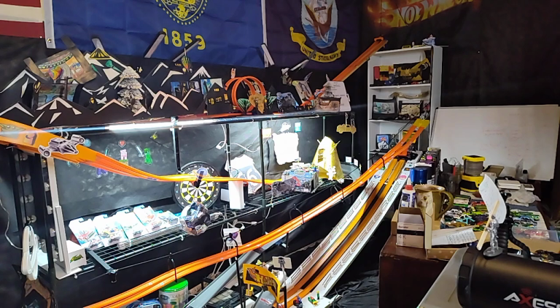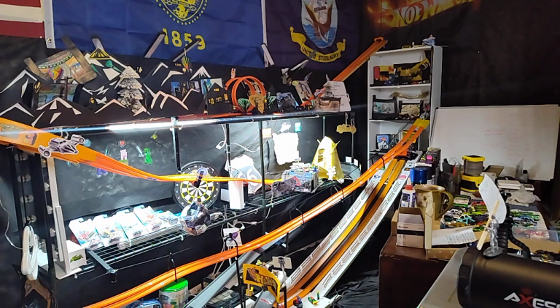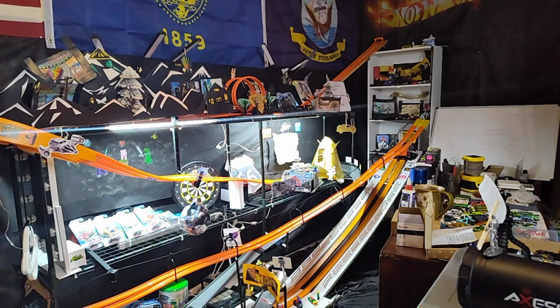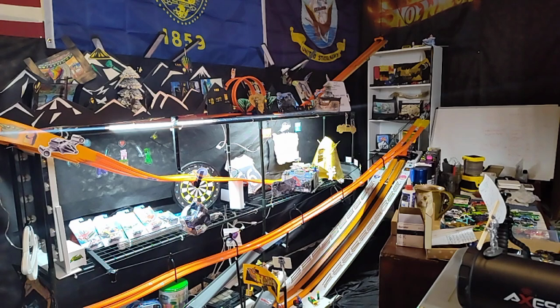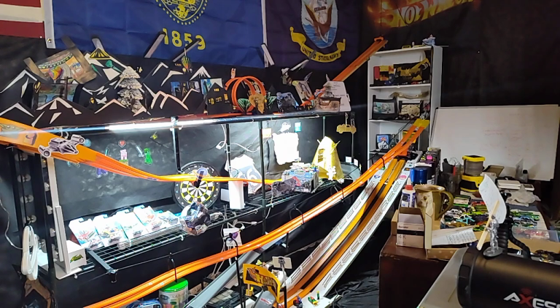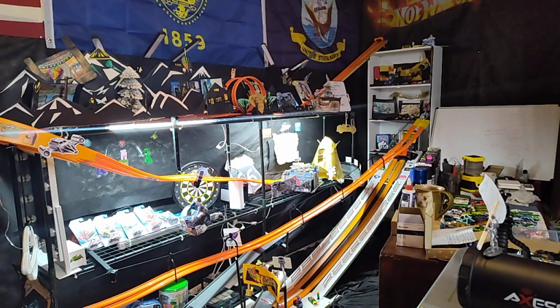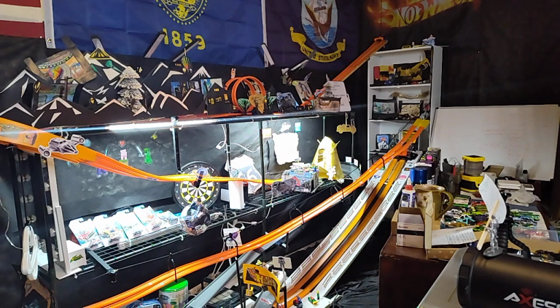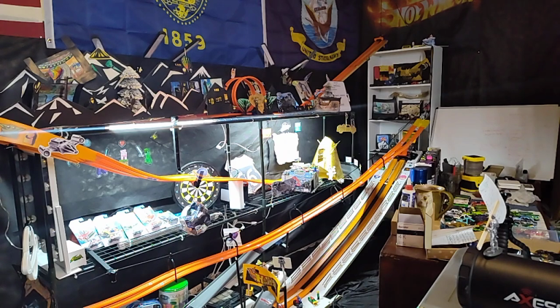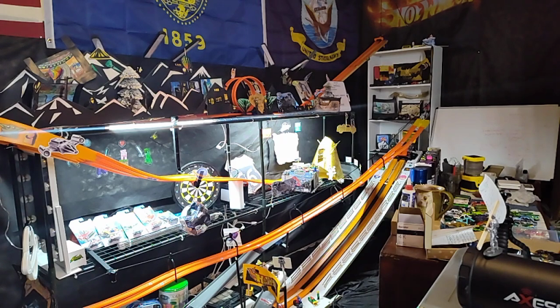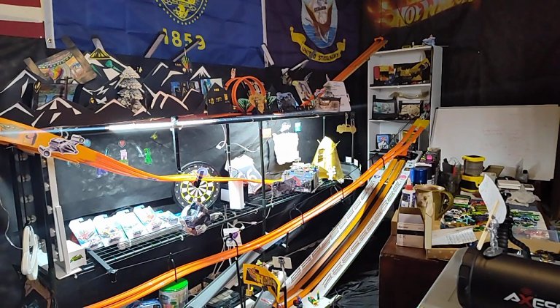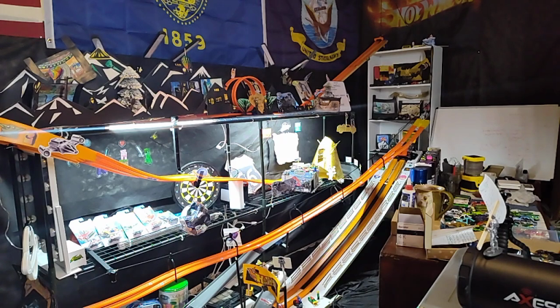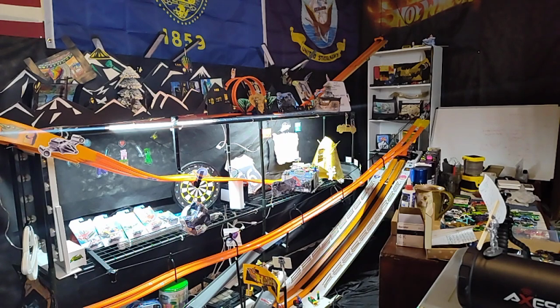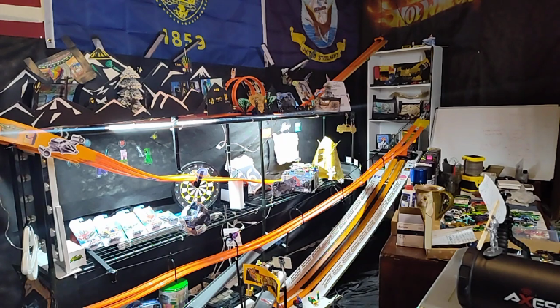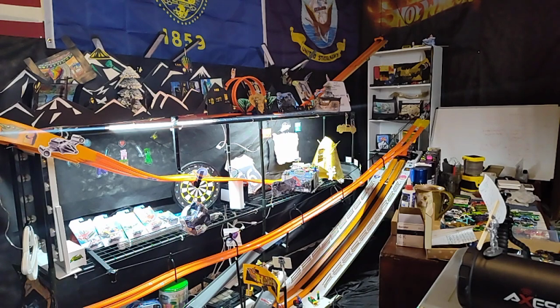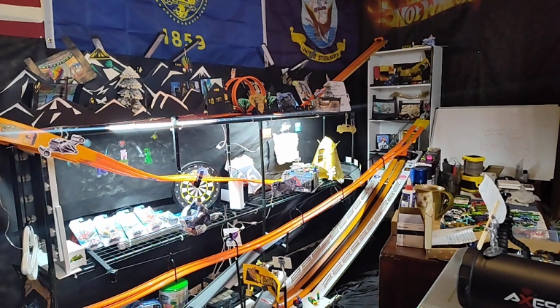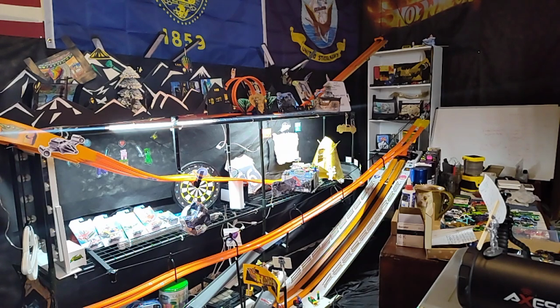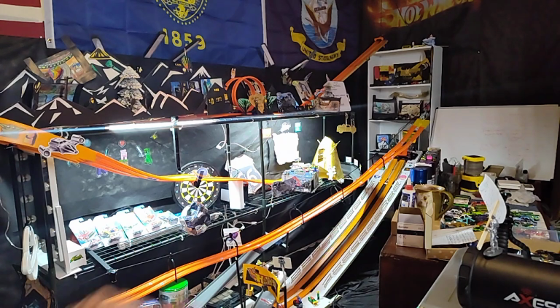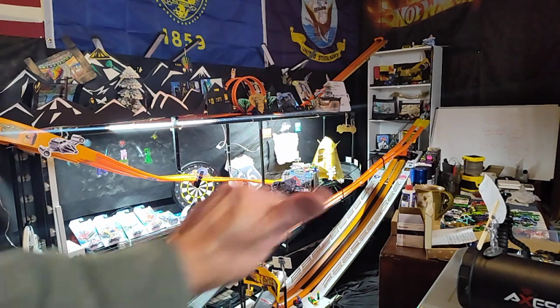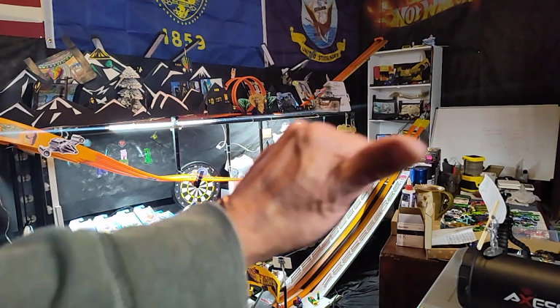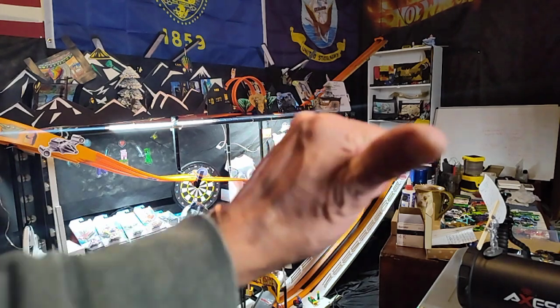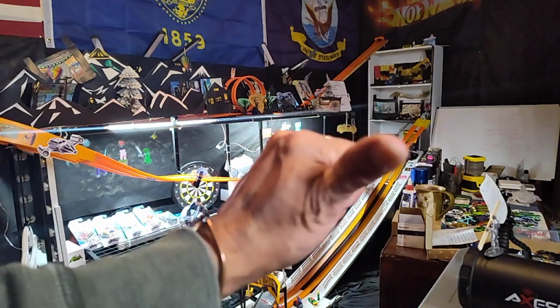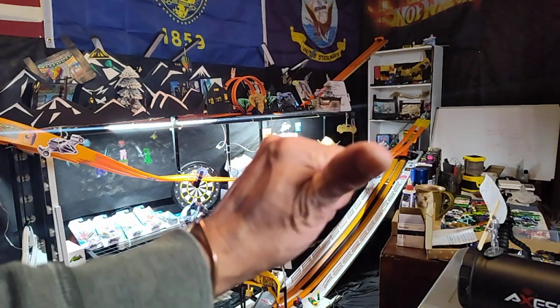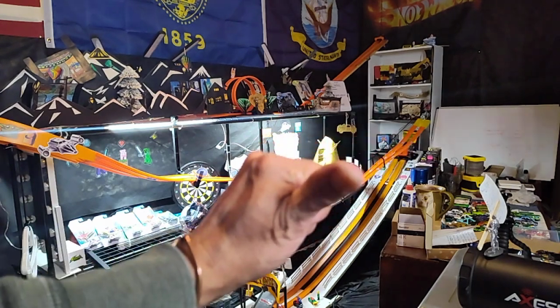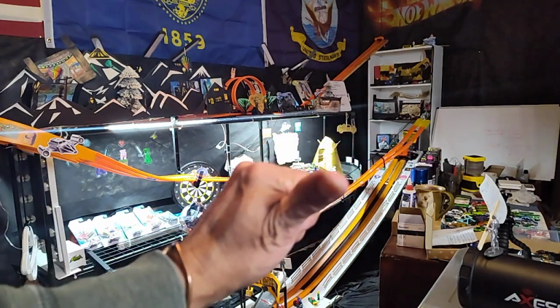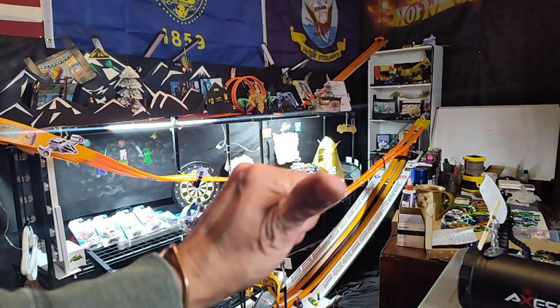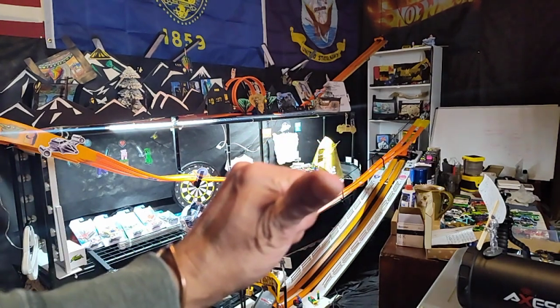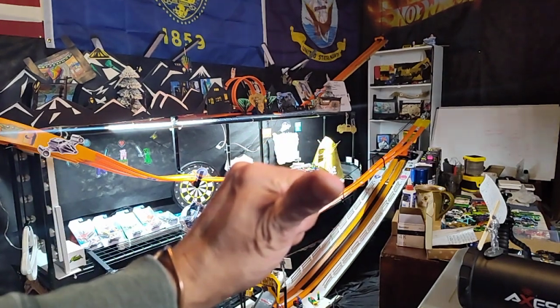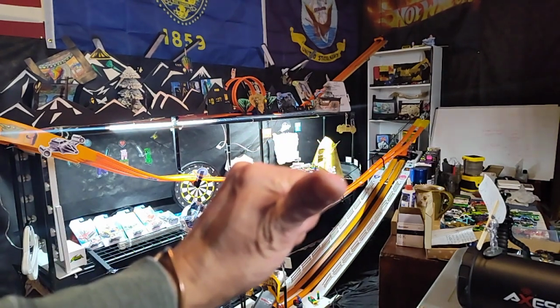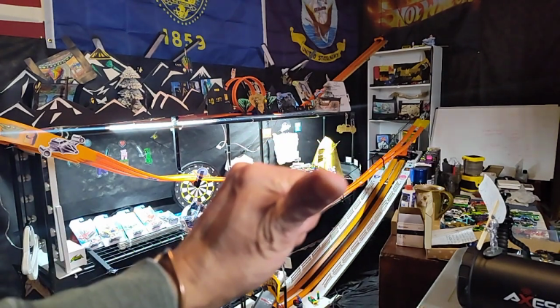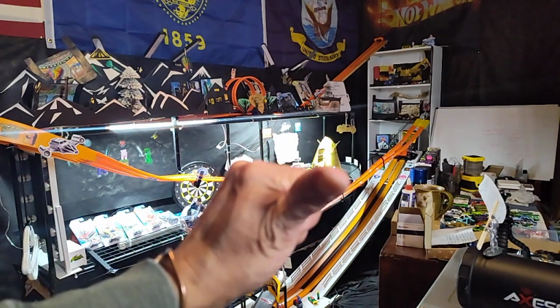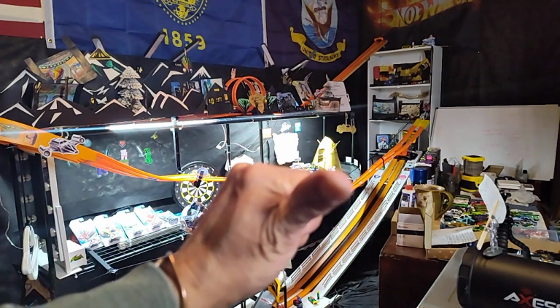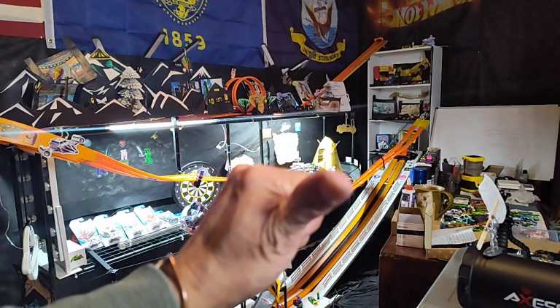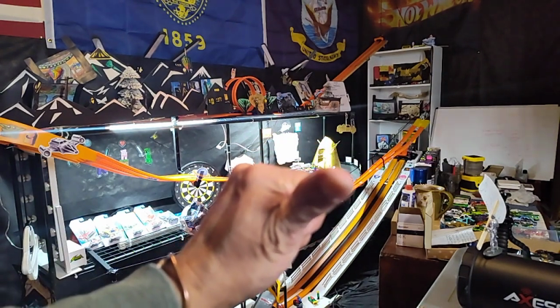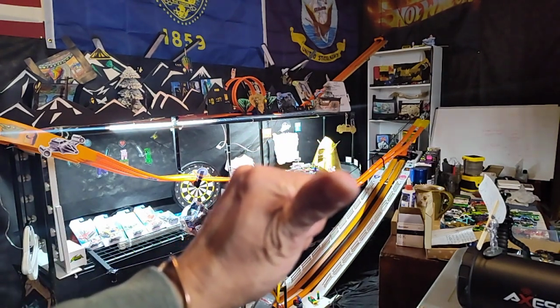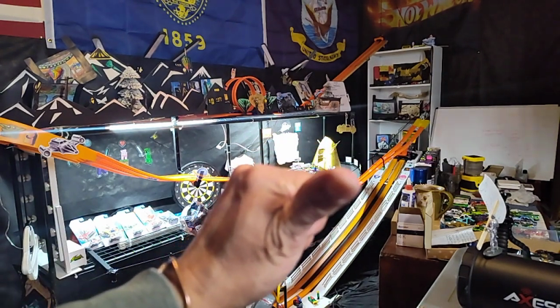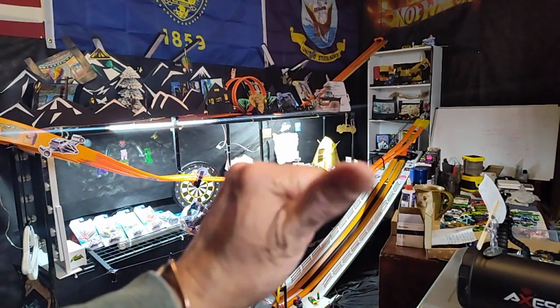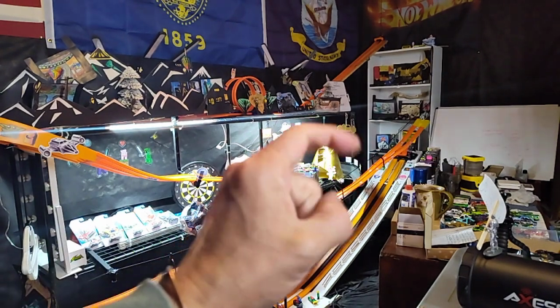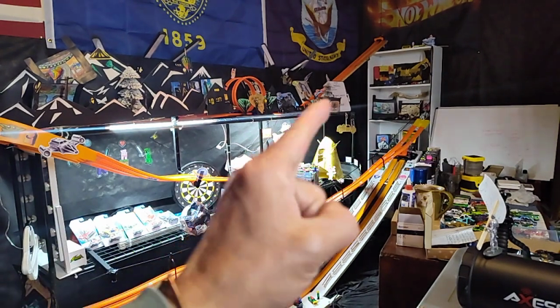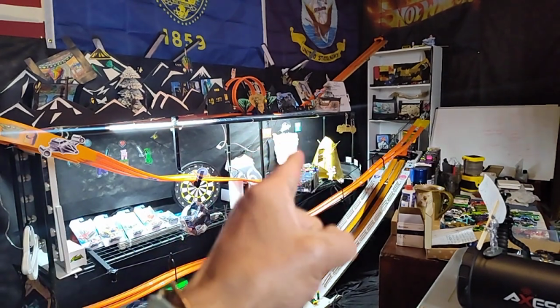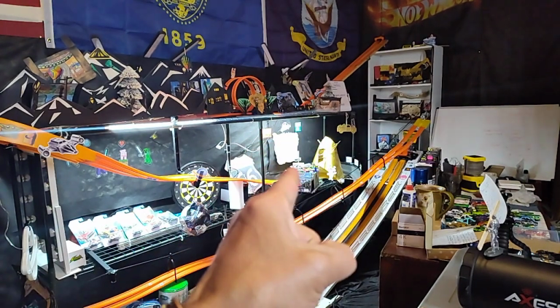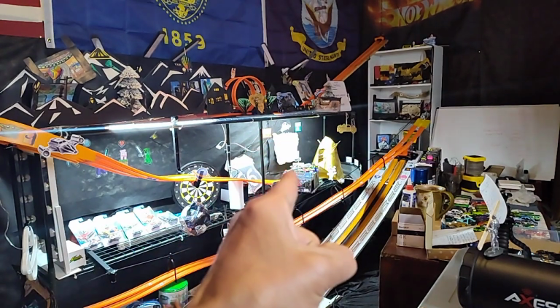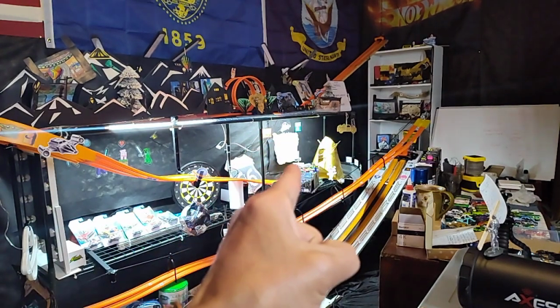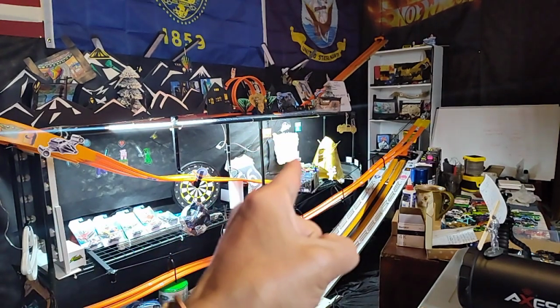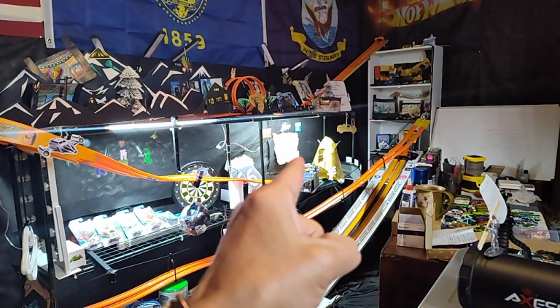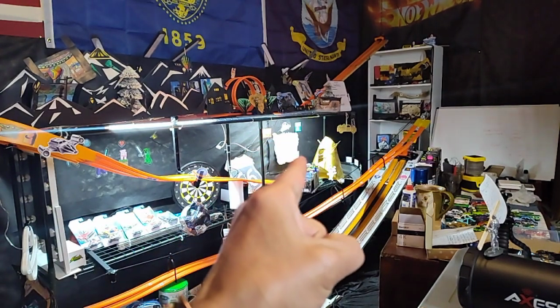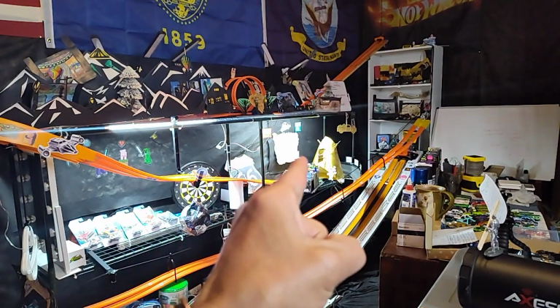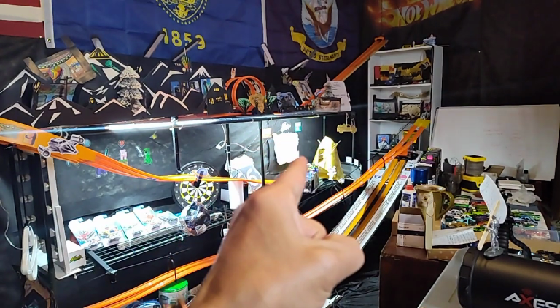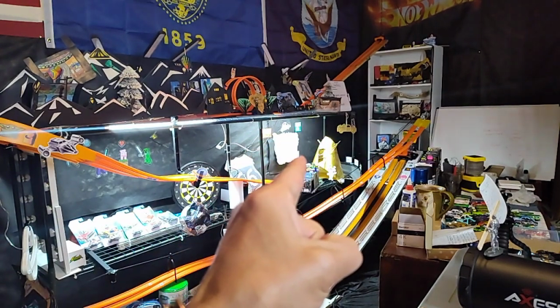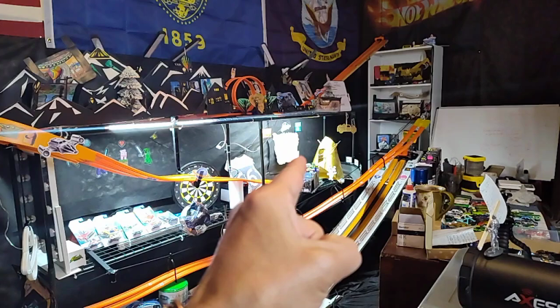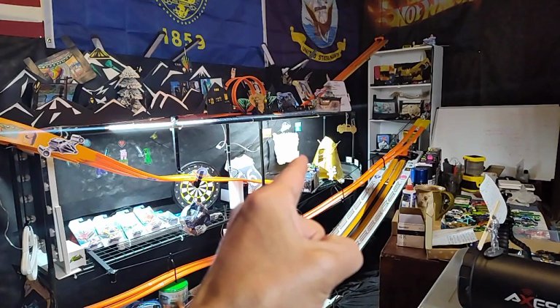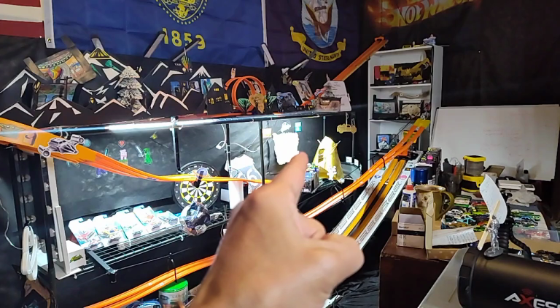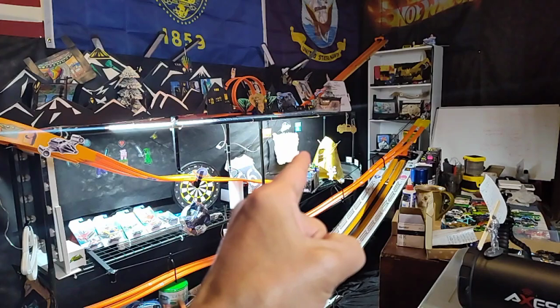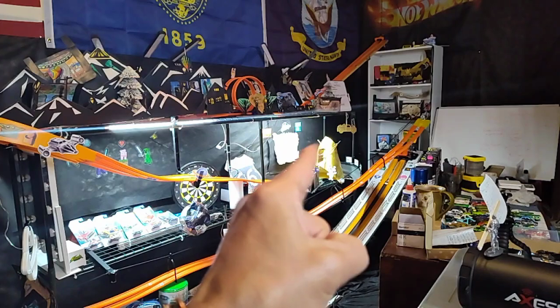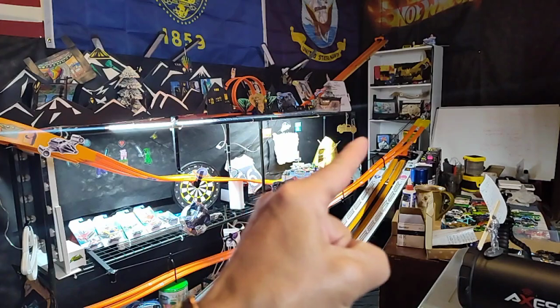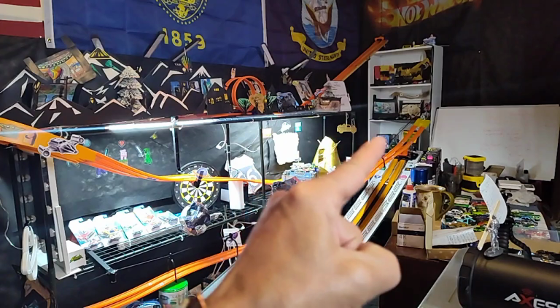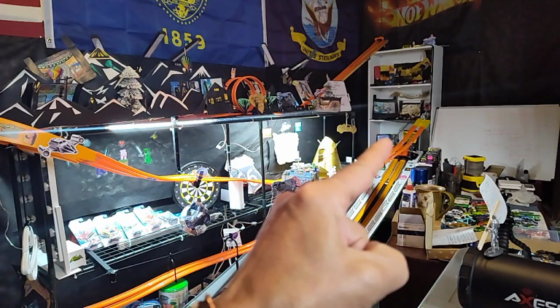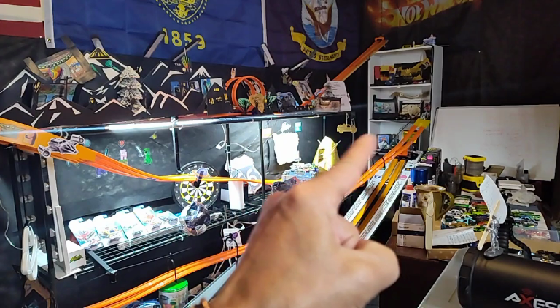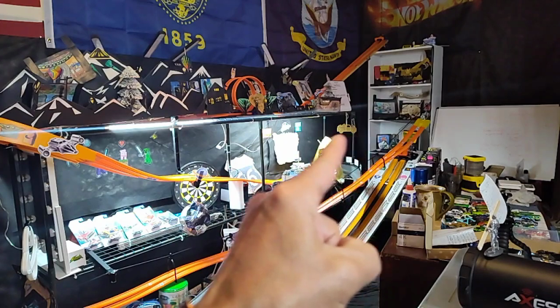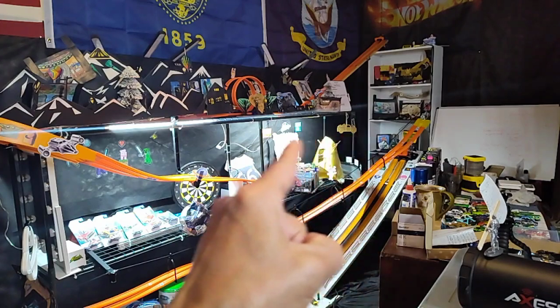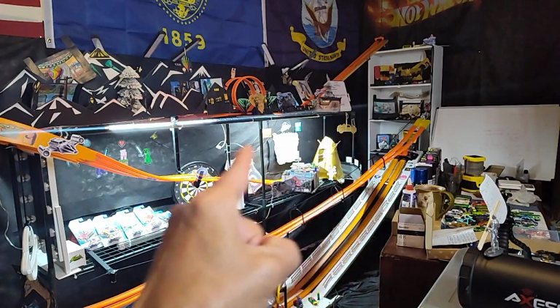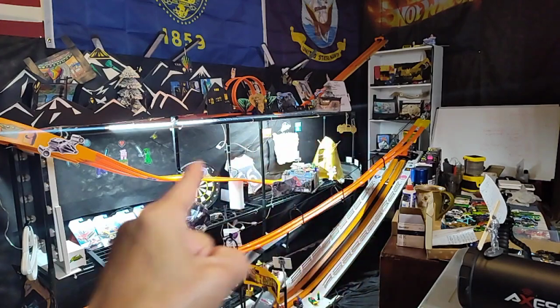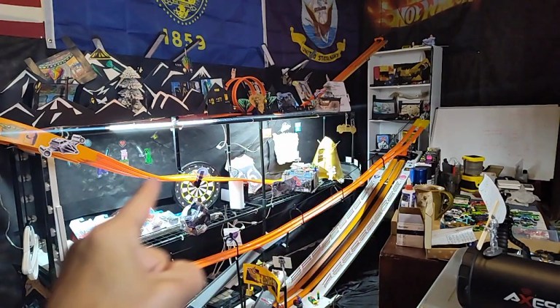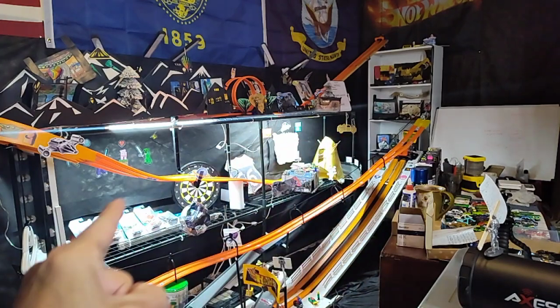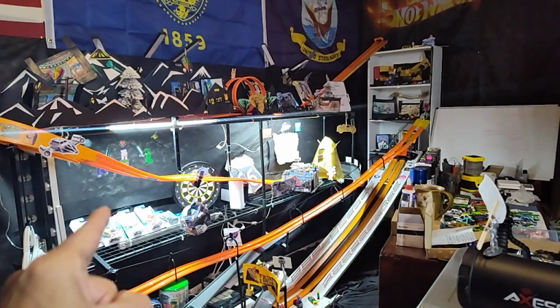Hello everybody. I'm the Oregon Diecast guy and this is Oregon Diecast Racing.